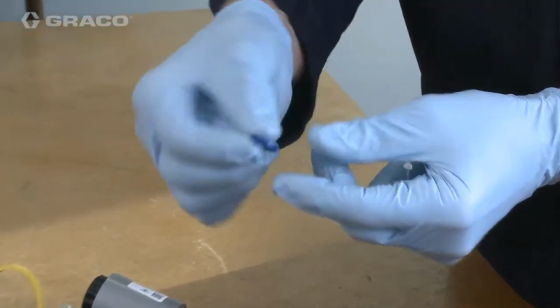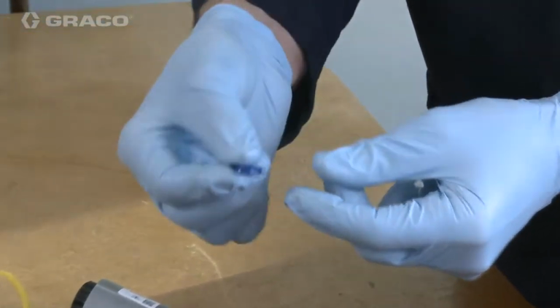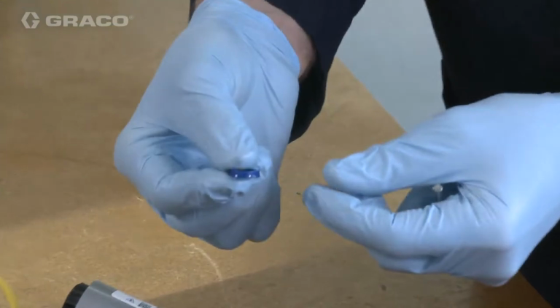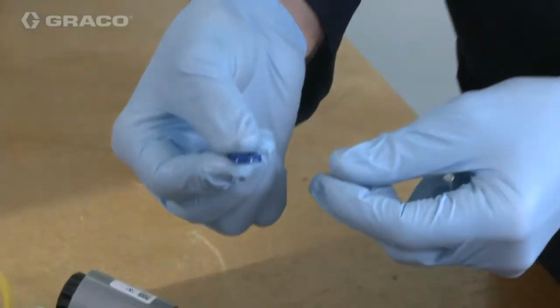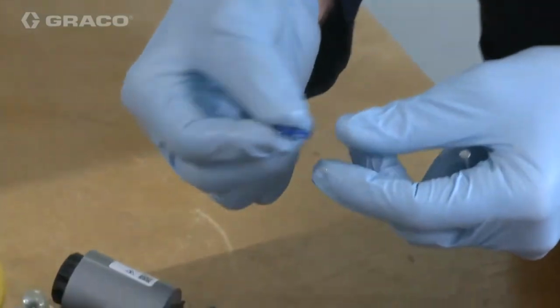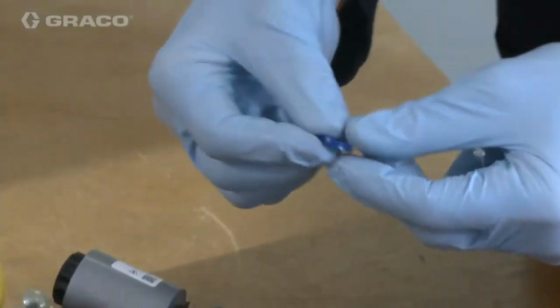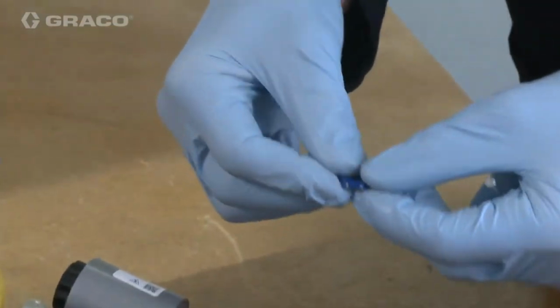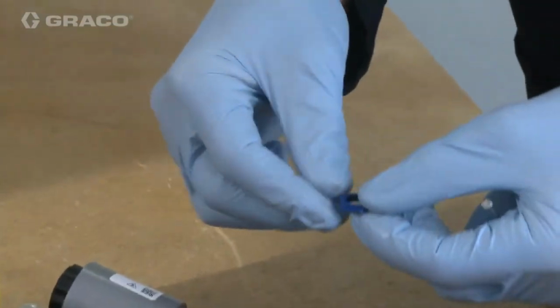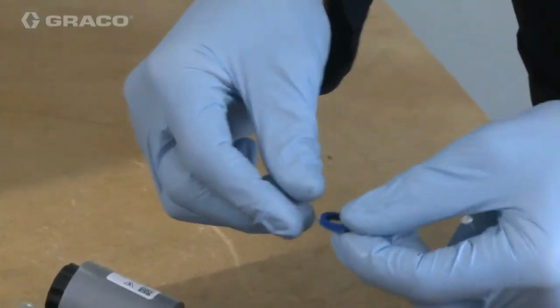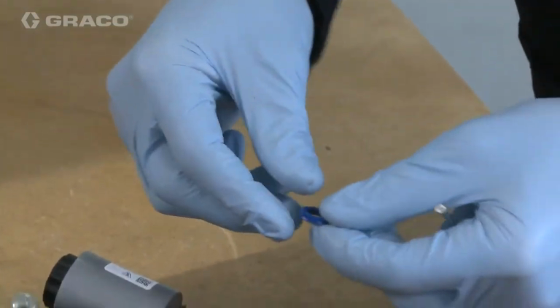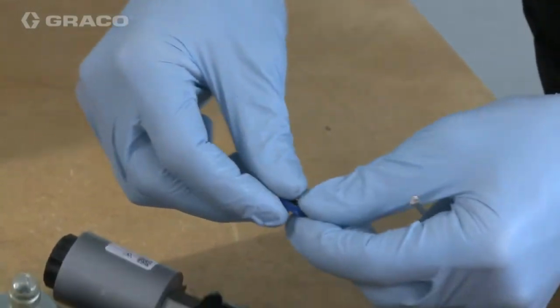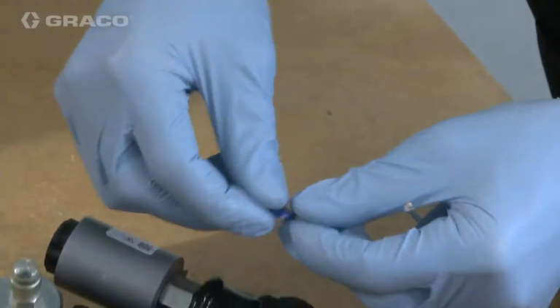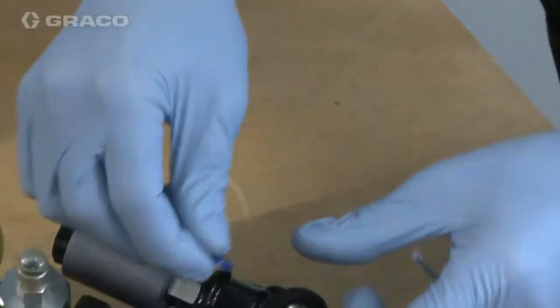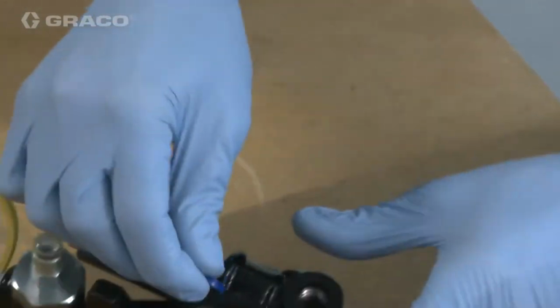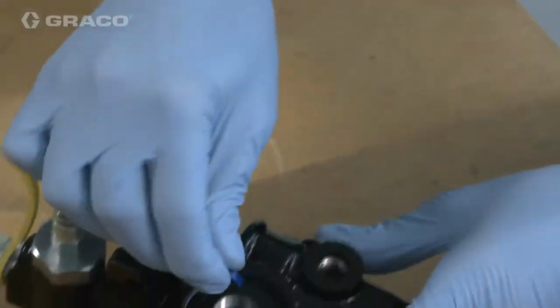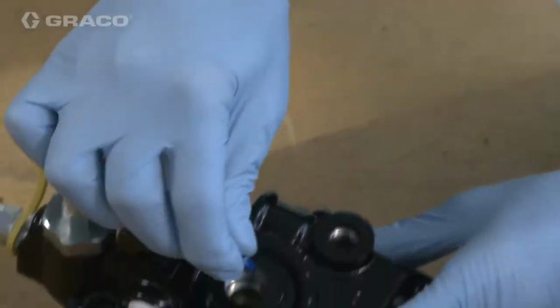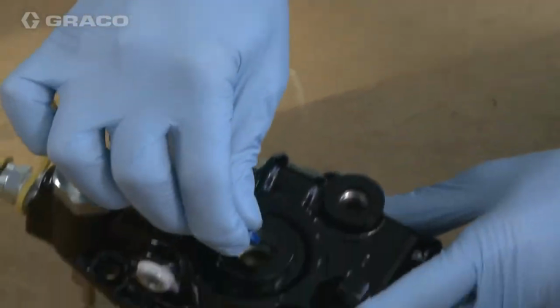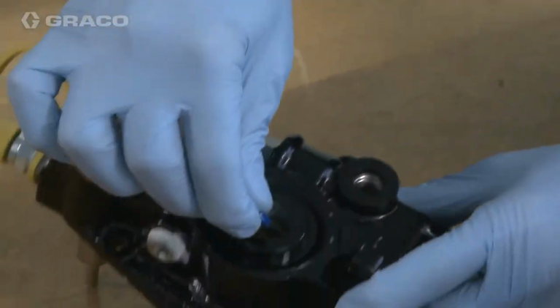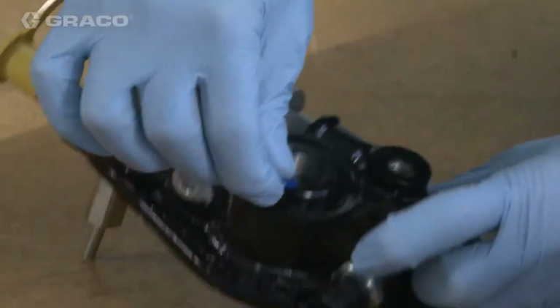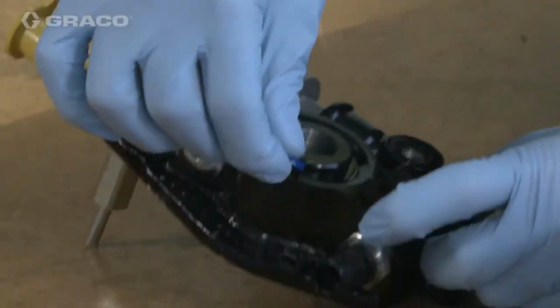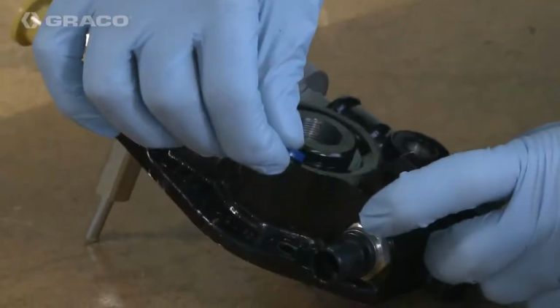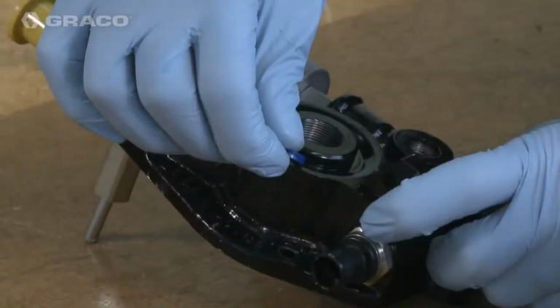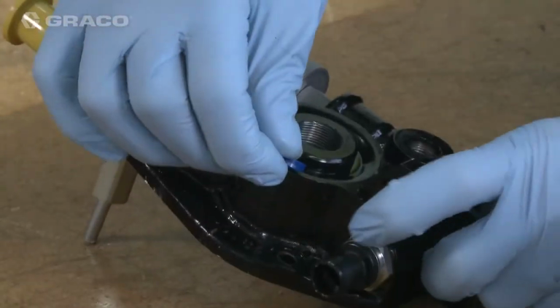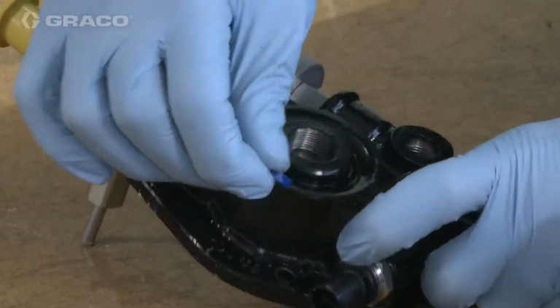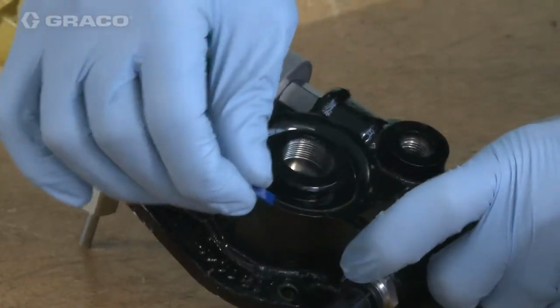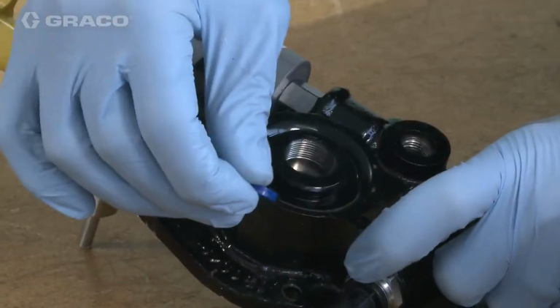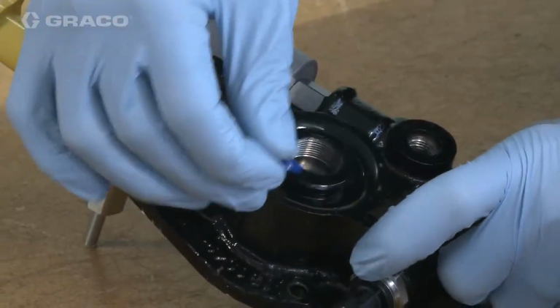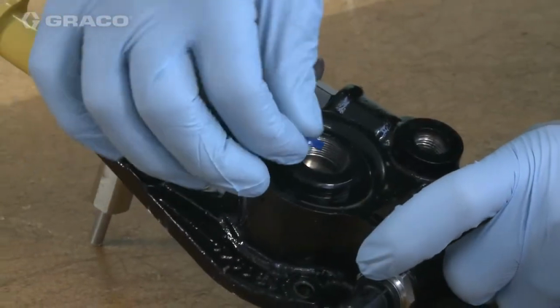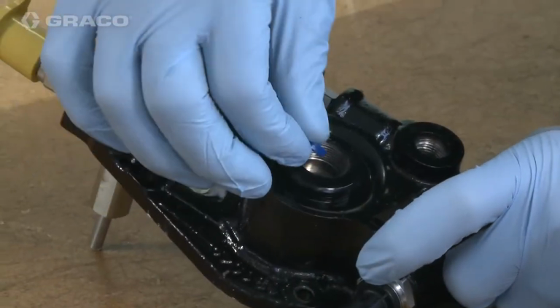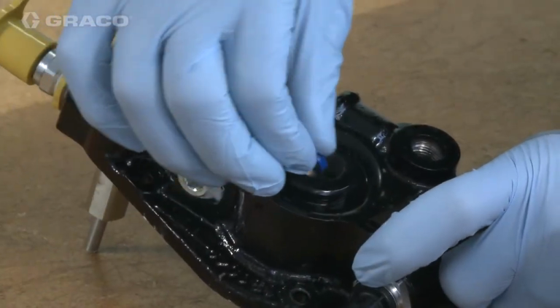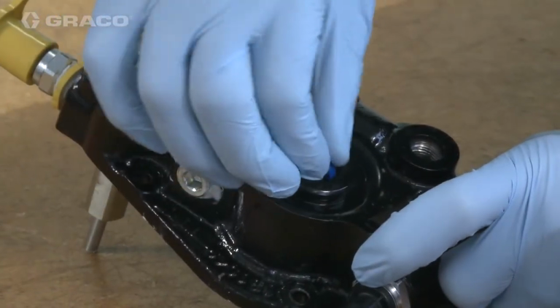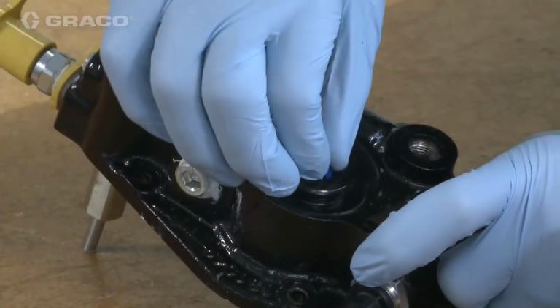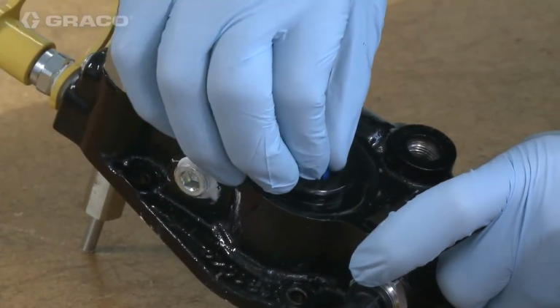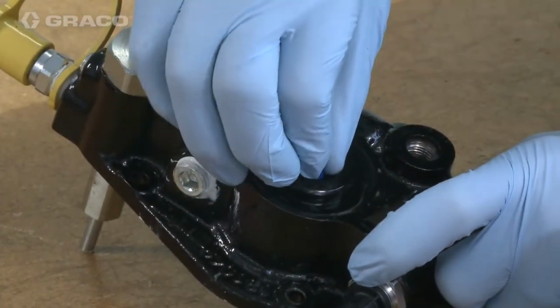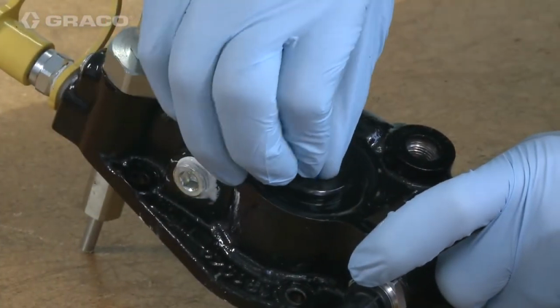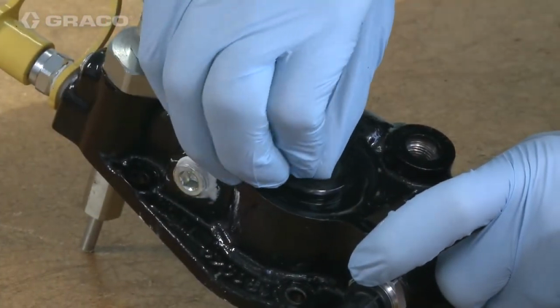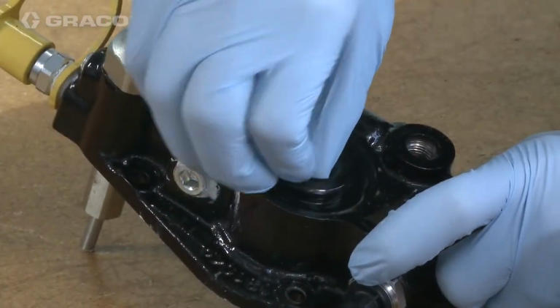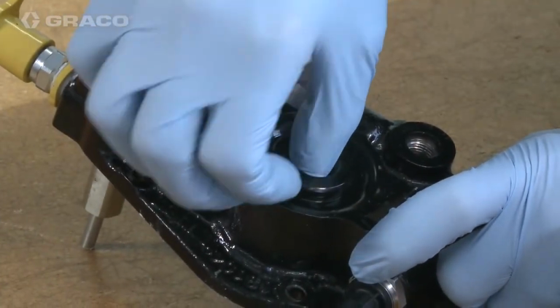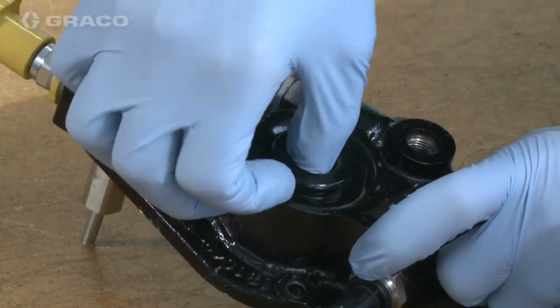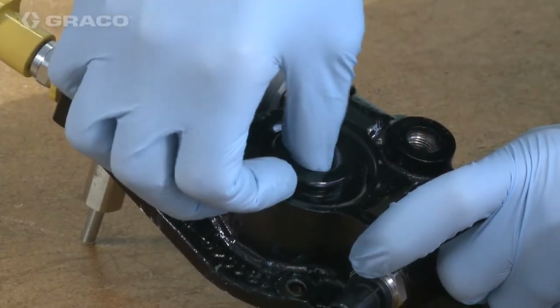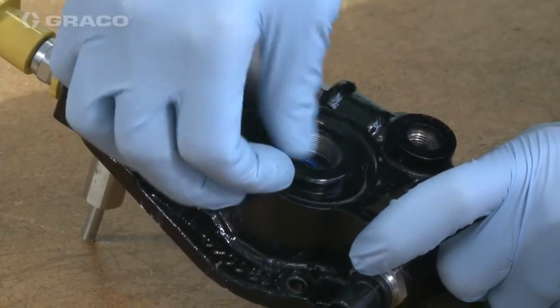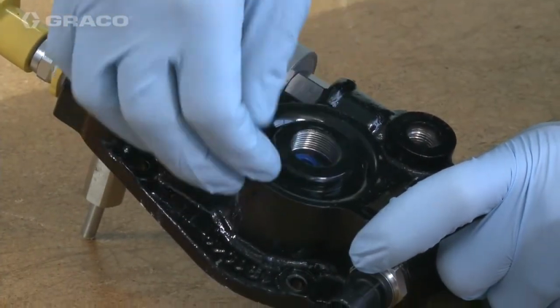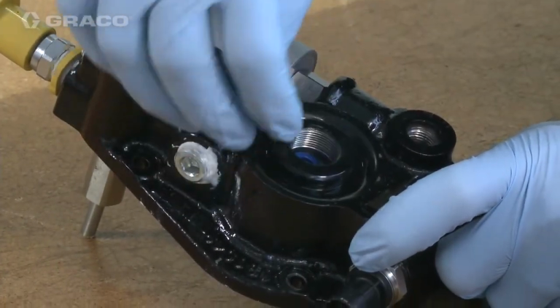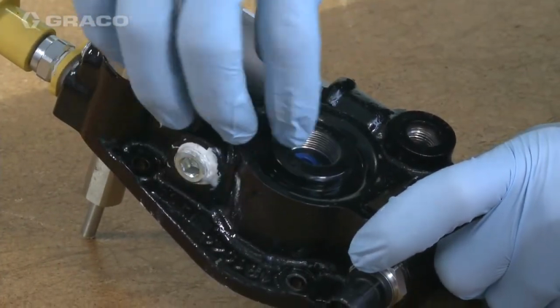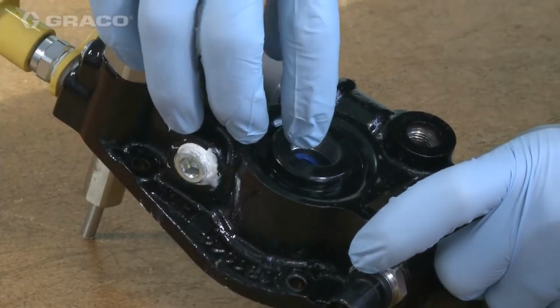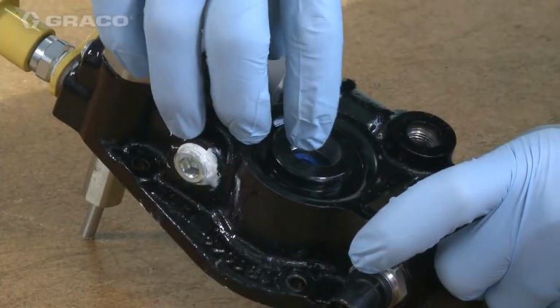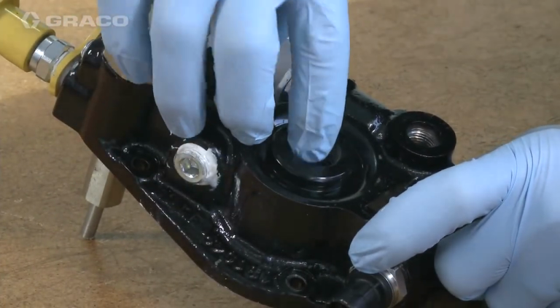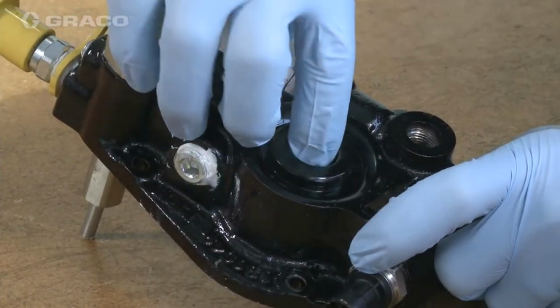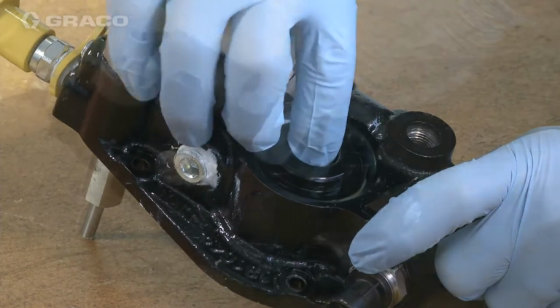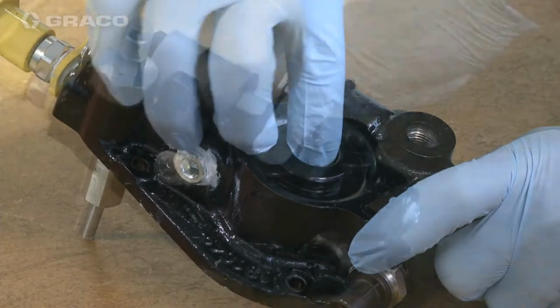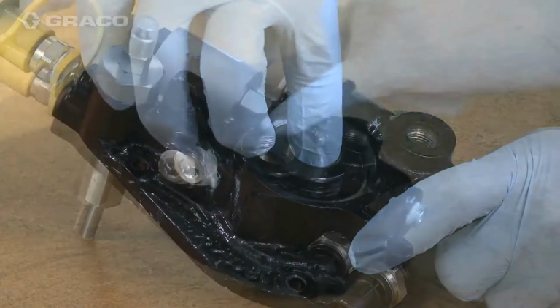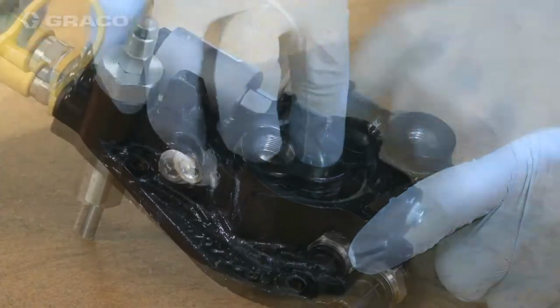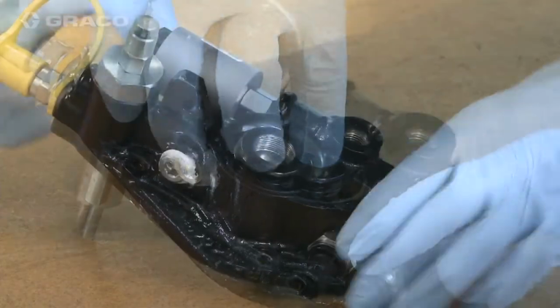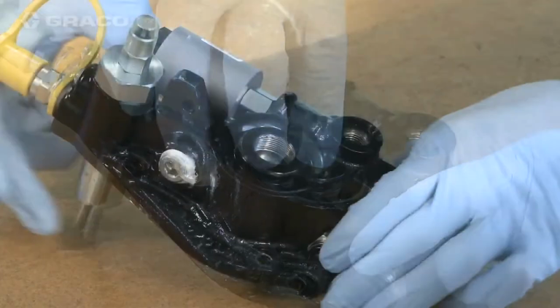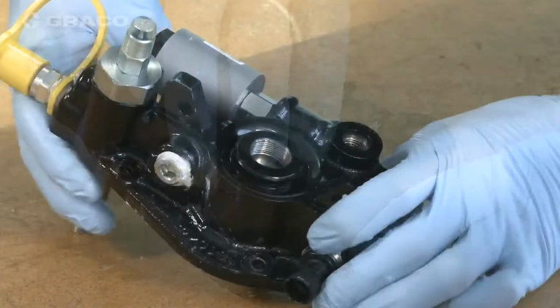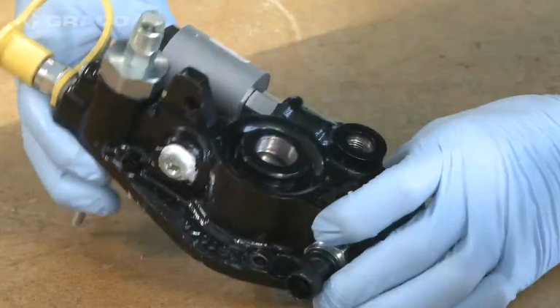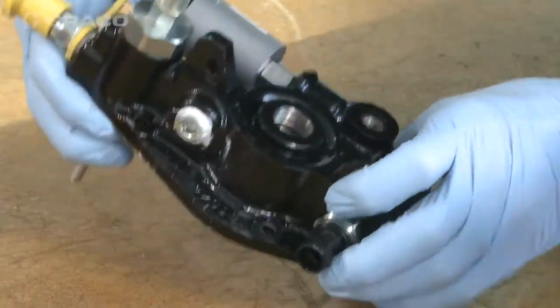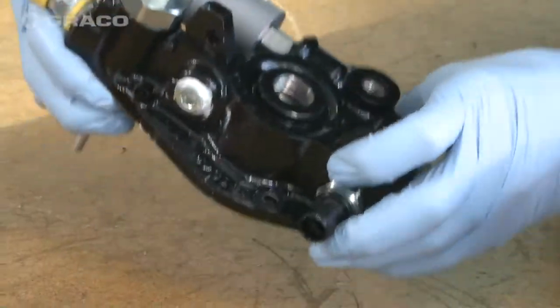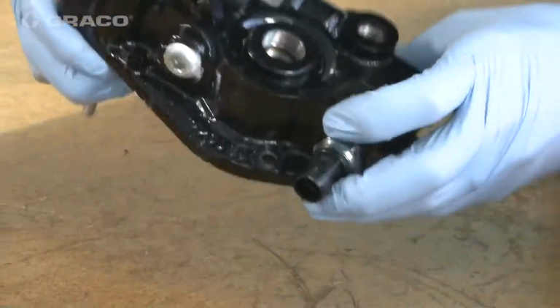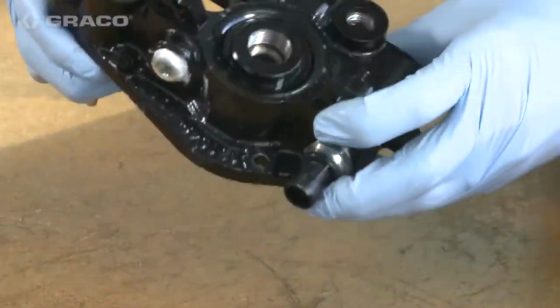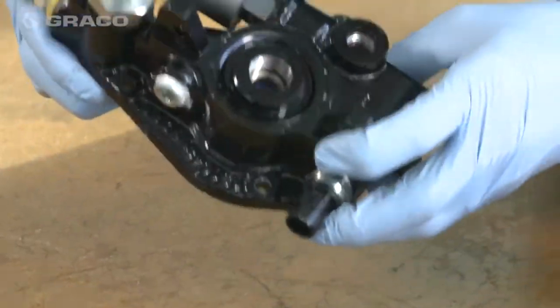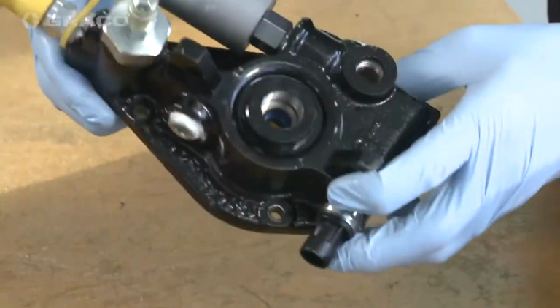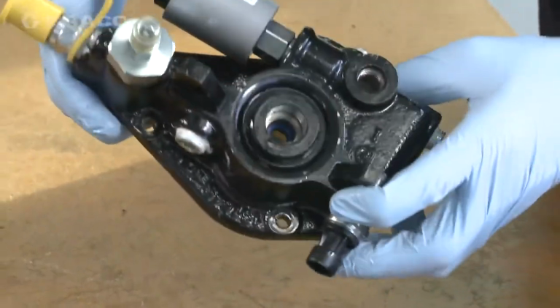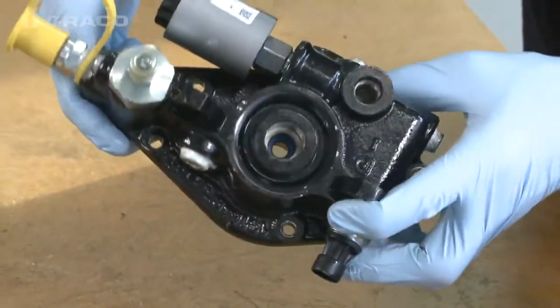Place the Throat Sealer U-Cup into the pump housing, lips downward, and place the bronze washer on top of the throat seal.